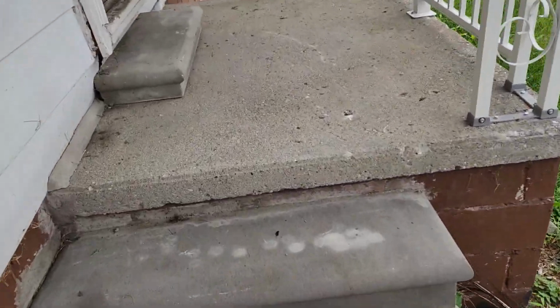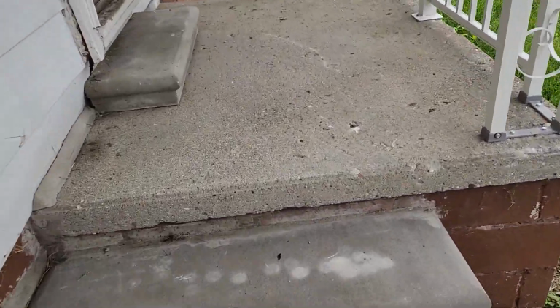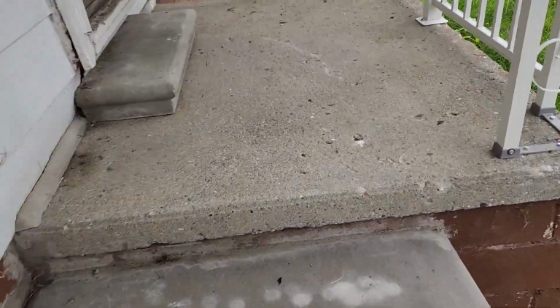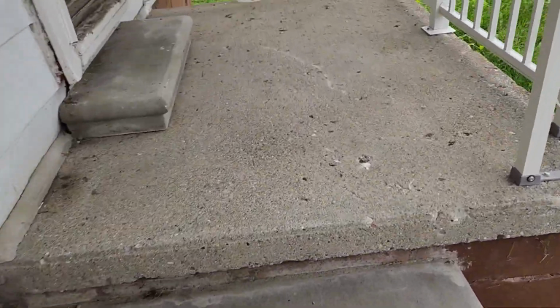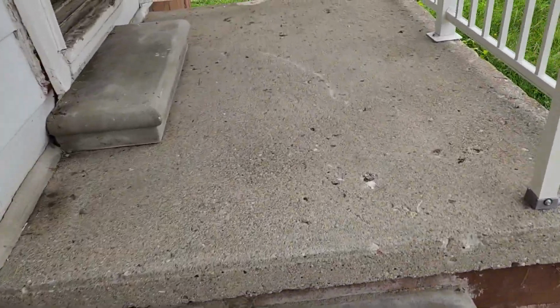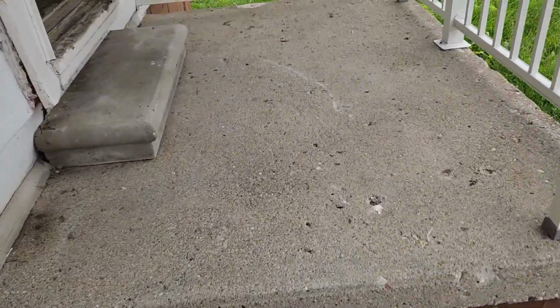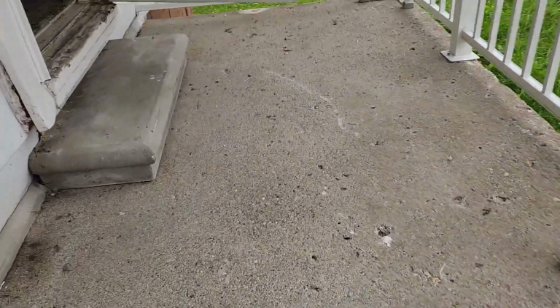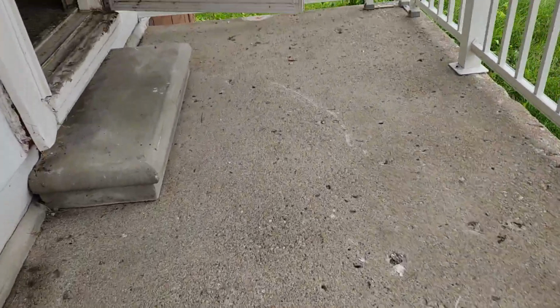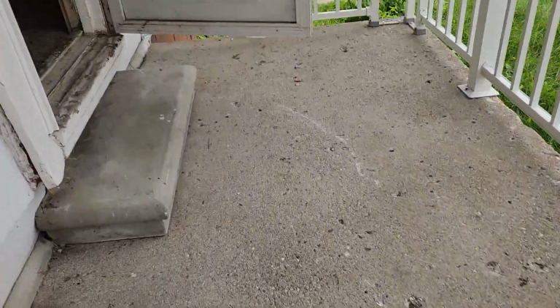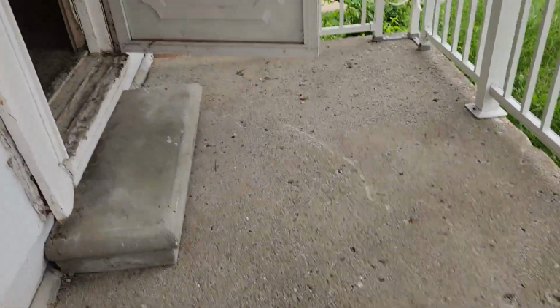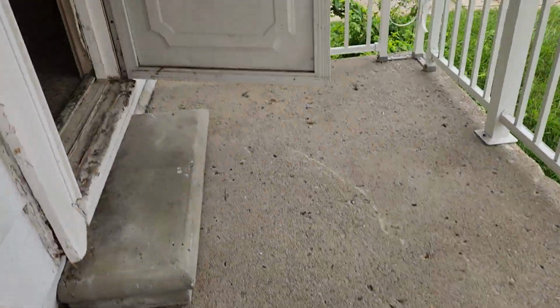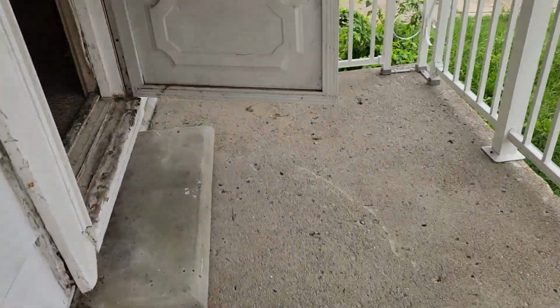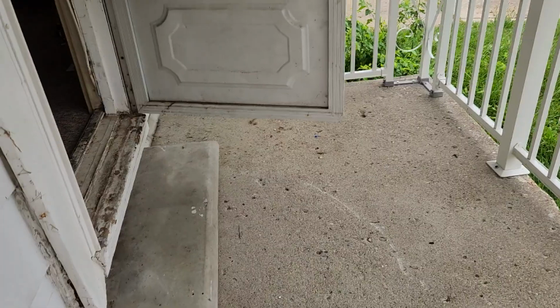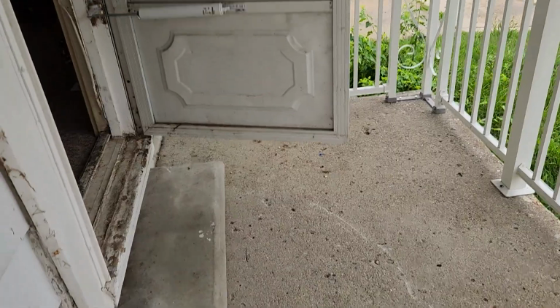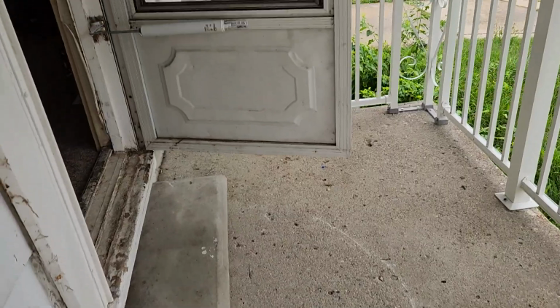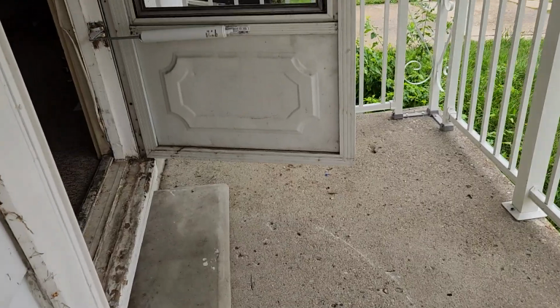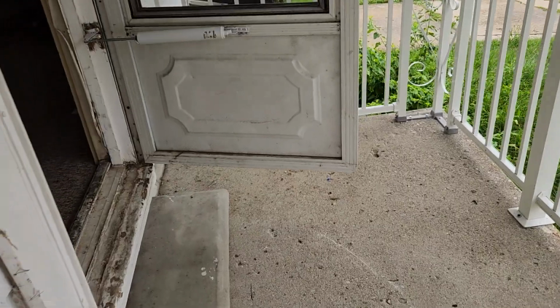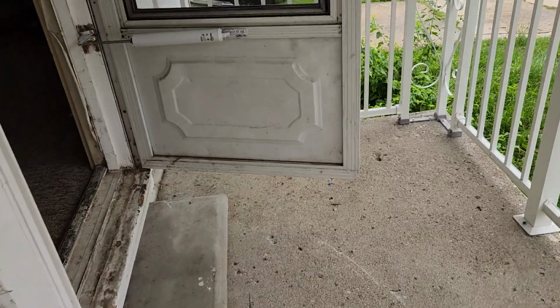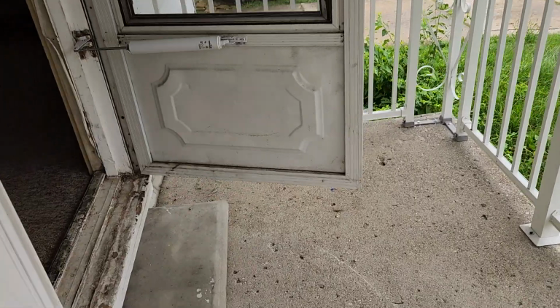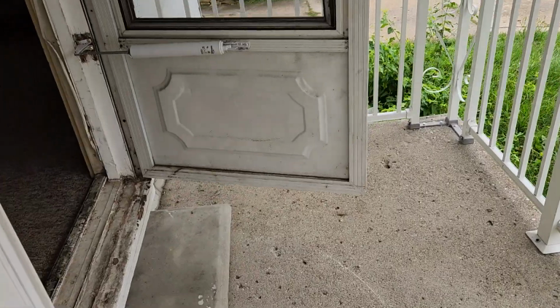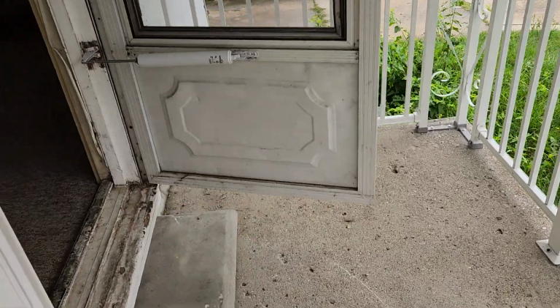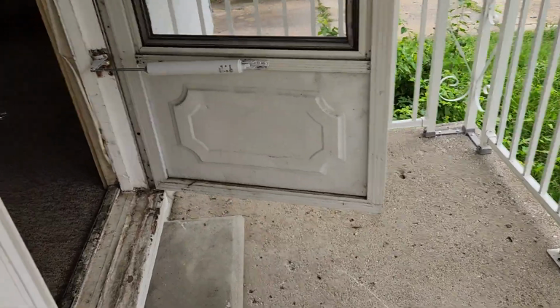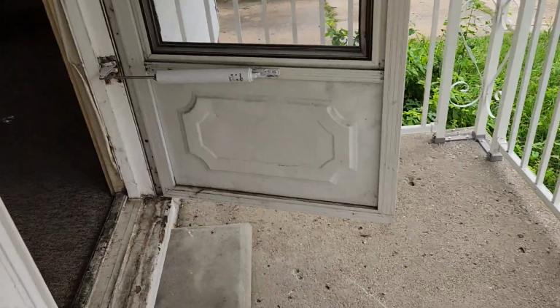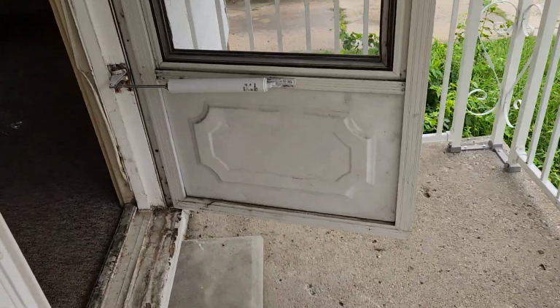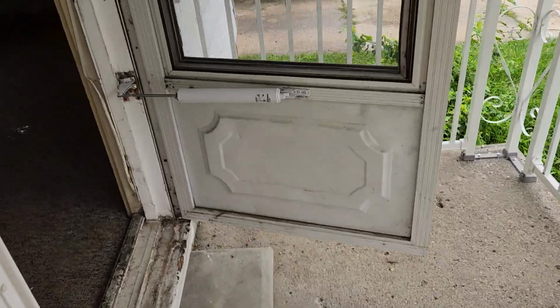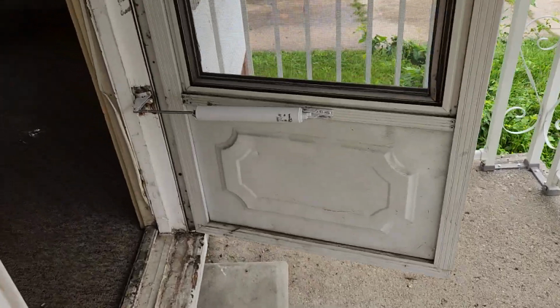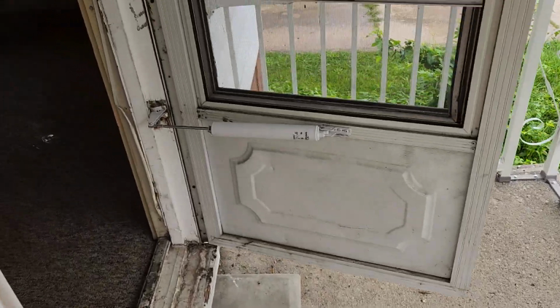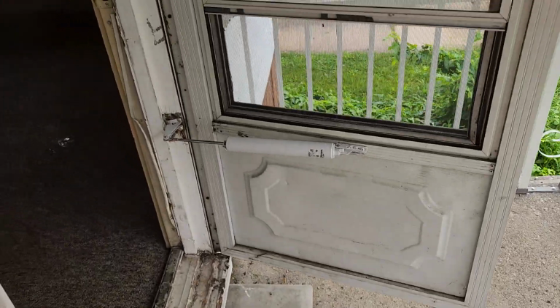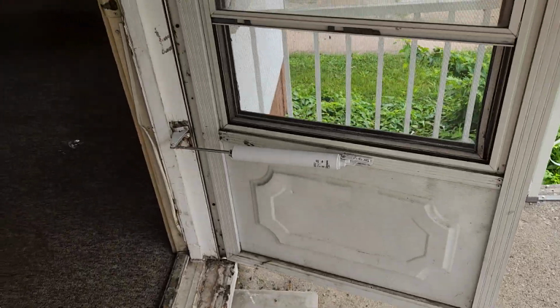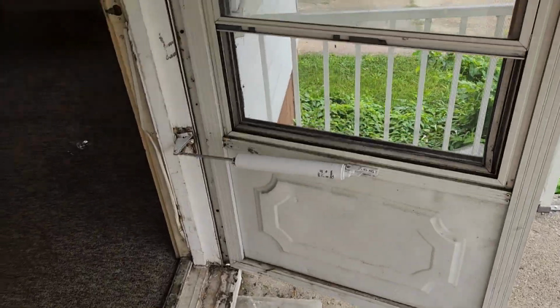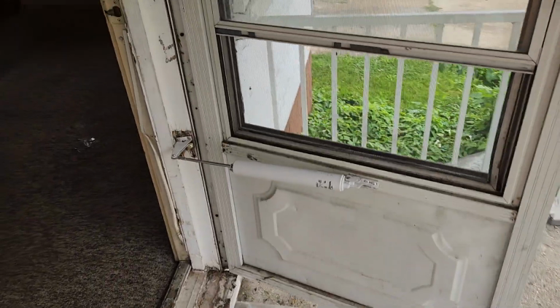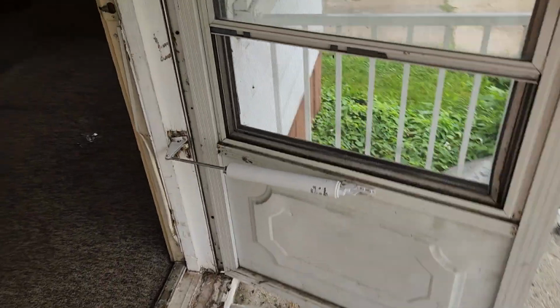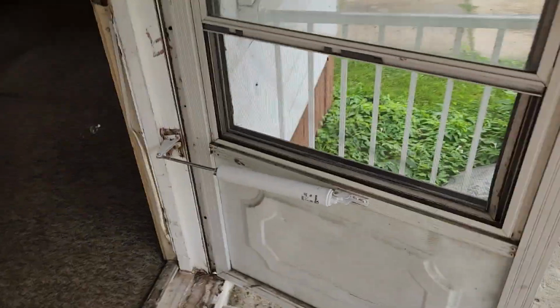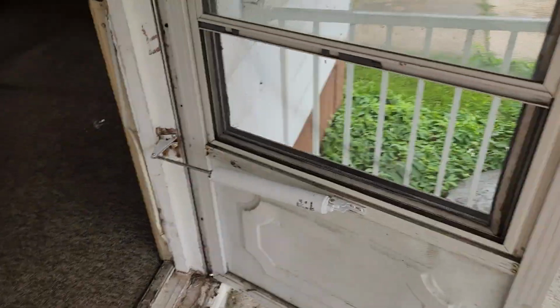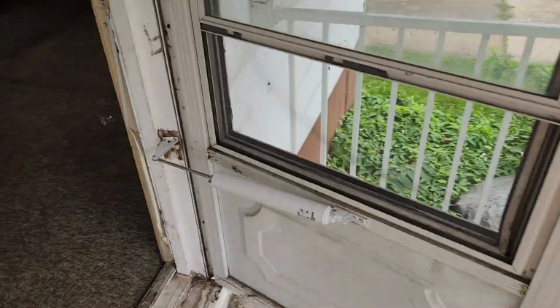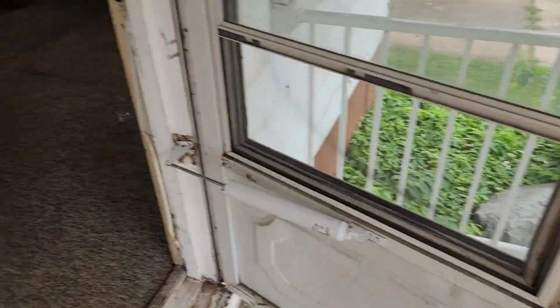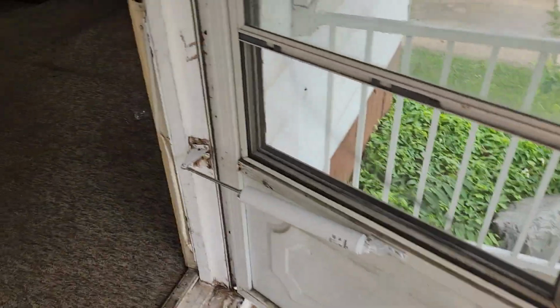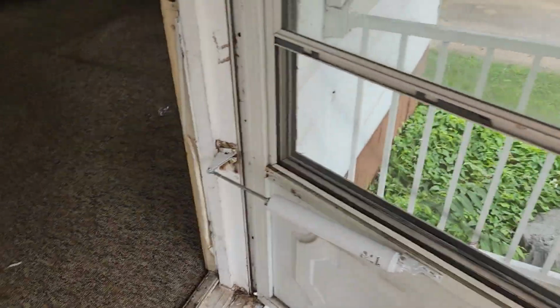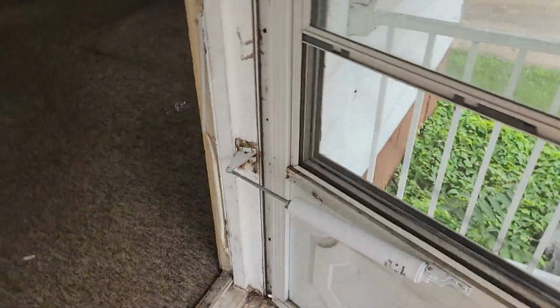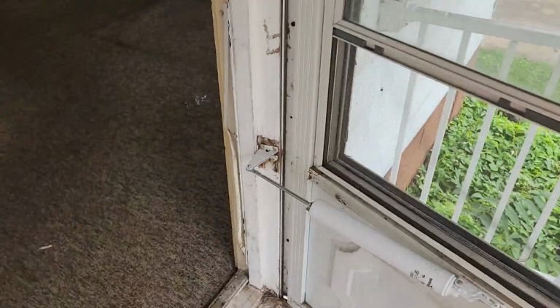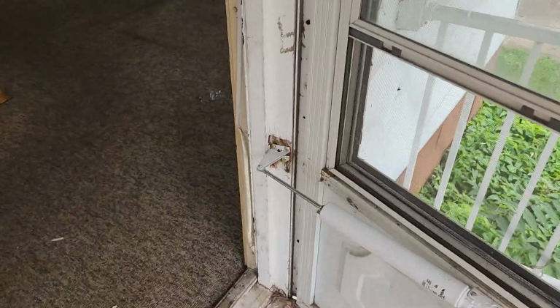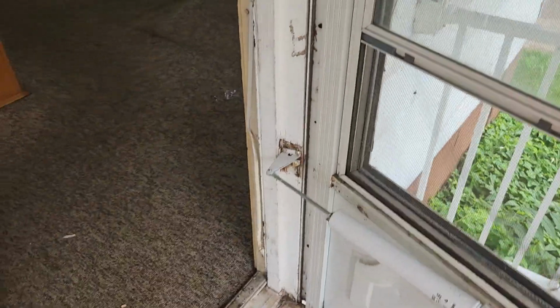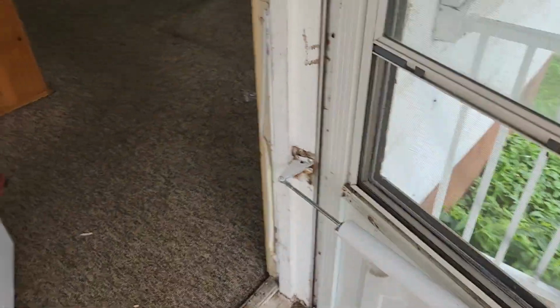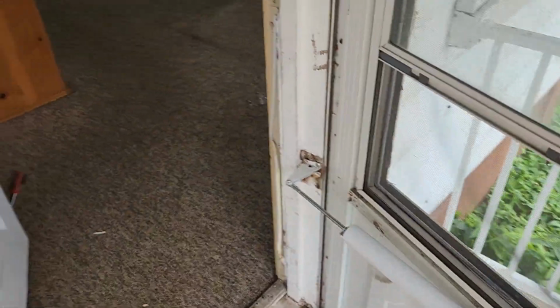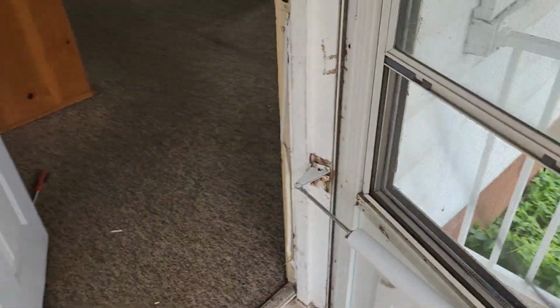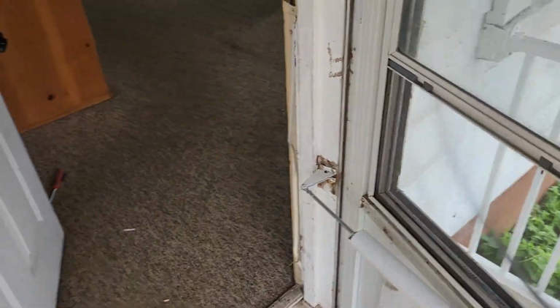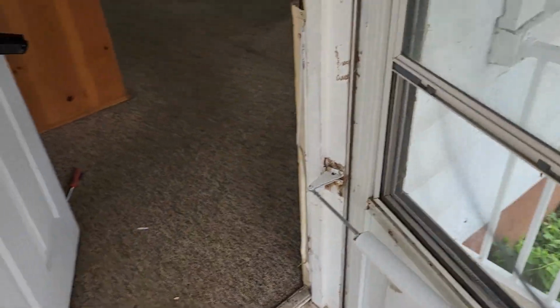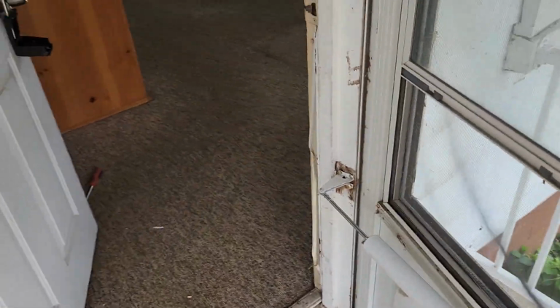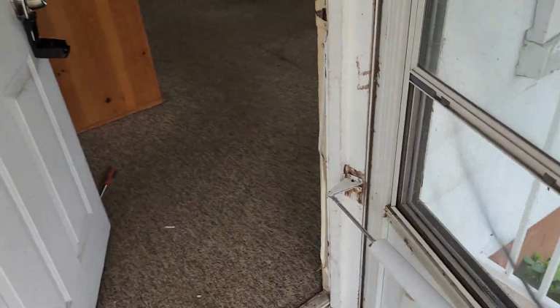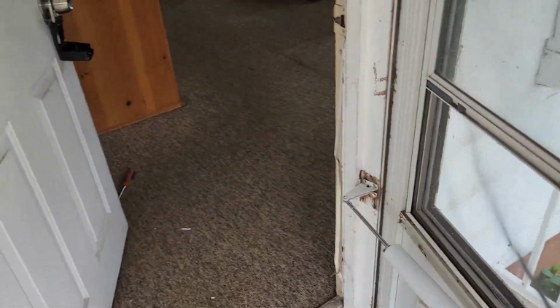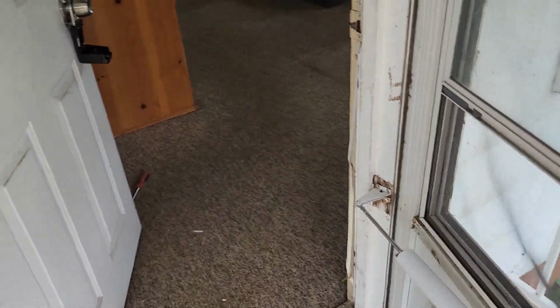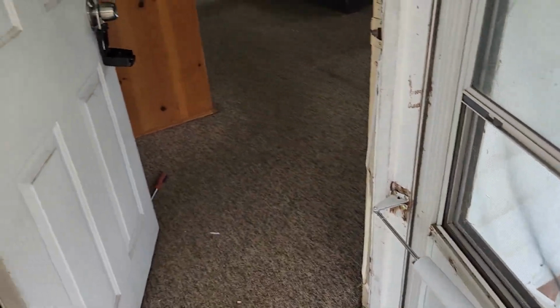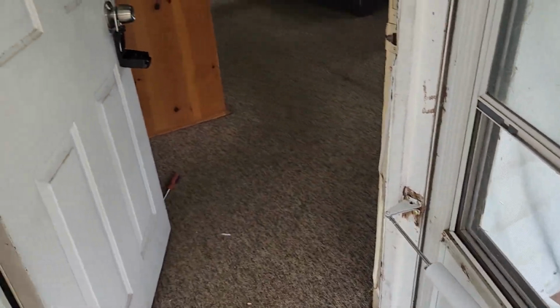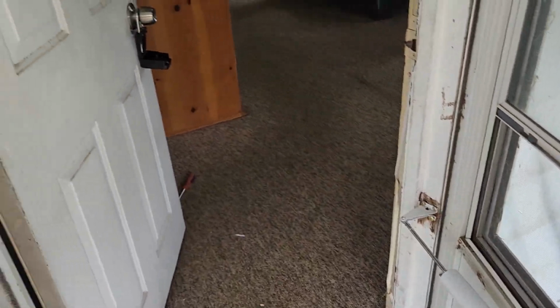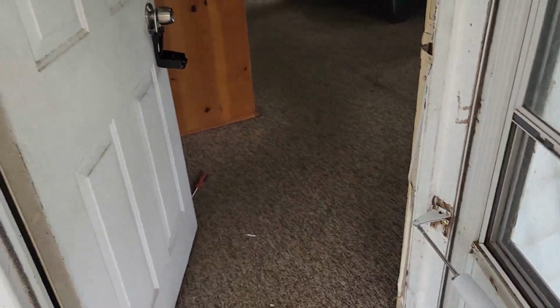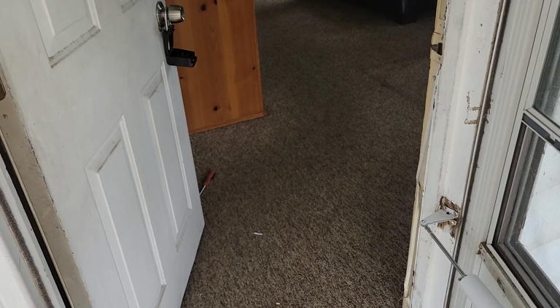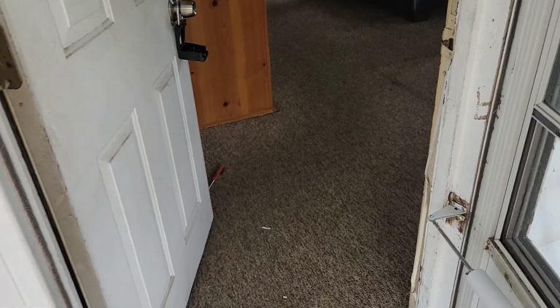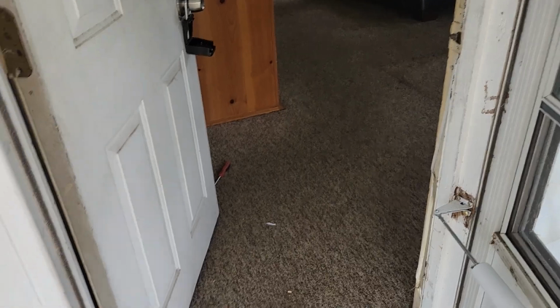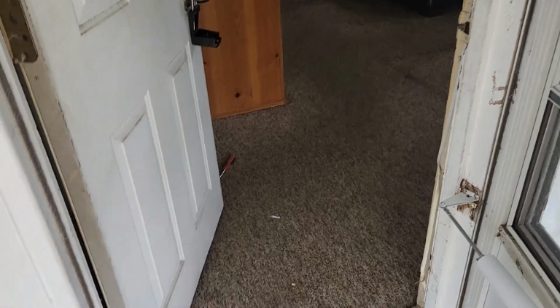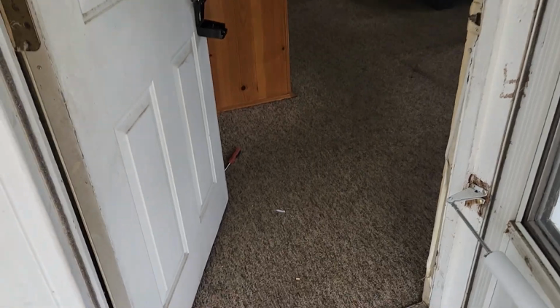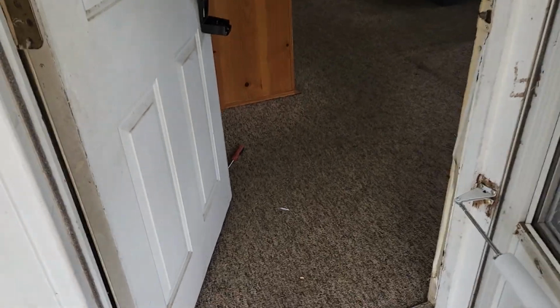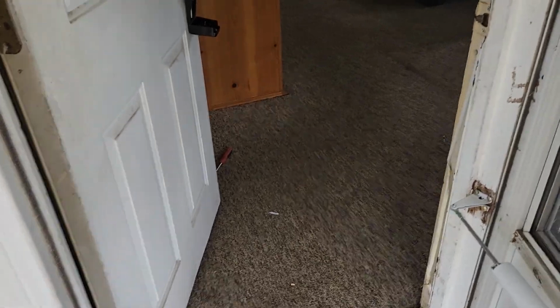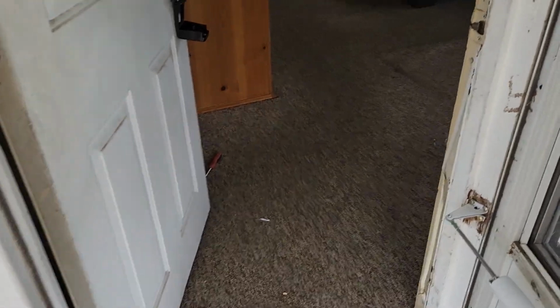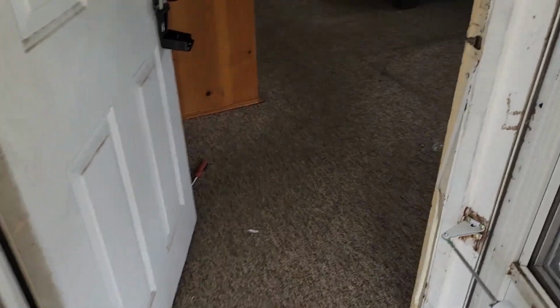Going into the house — put new locks on, lockbox. Front door is gonna need new weather stripping and I have to paint the front door.